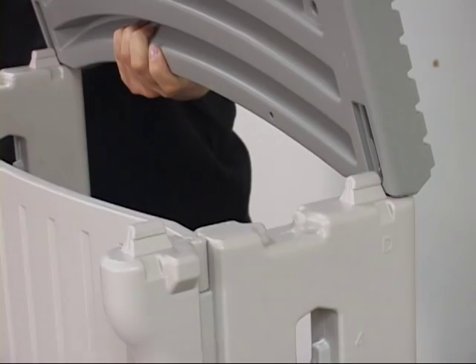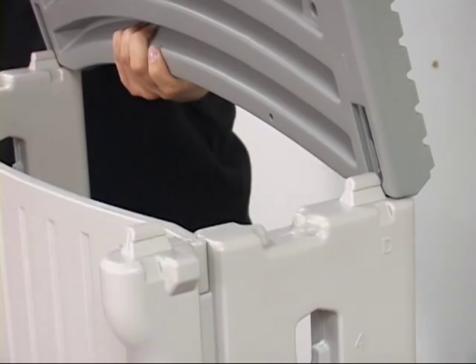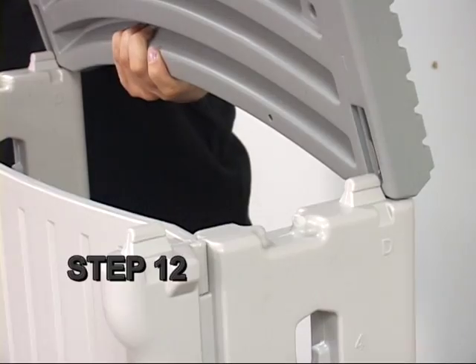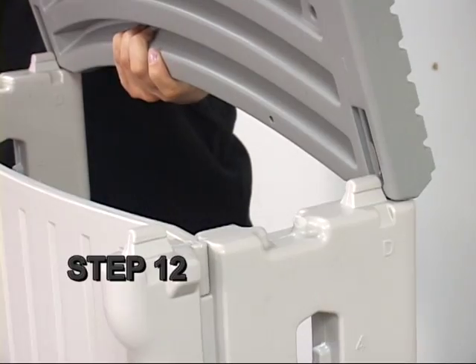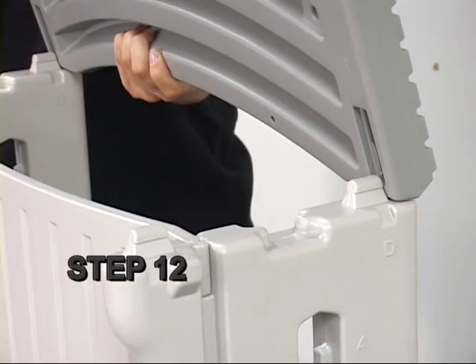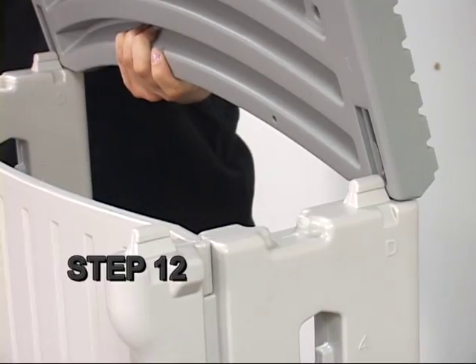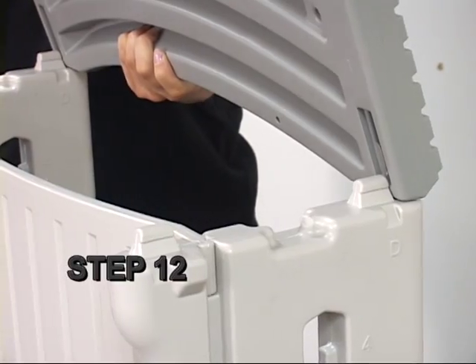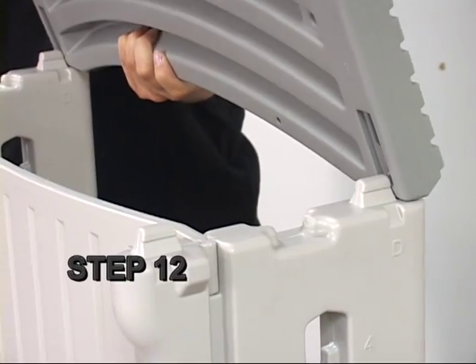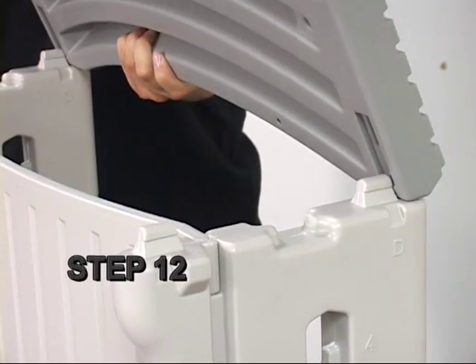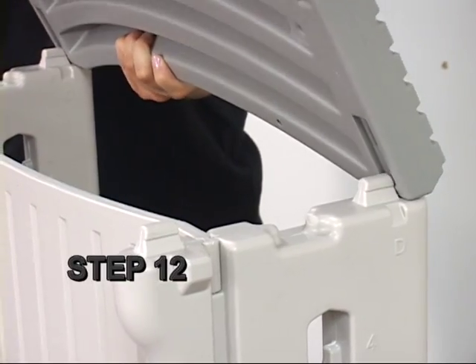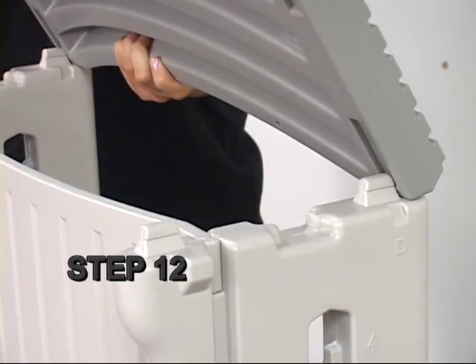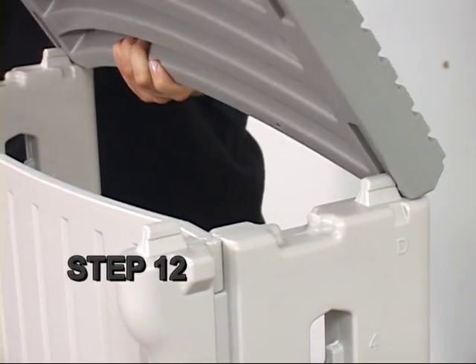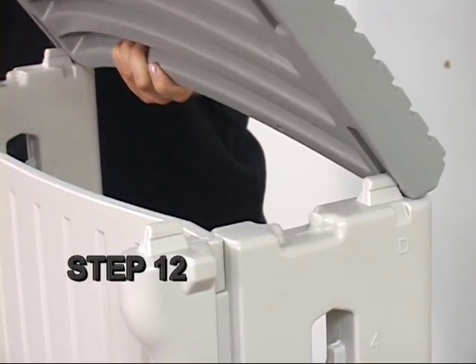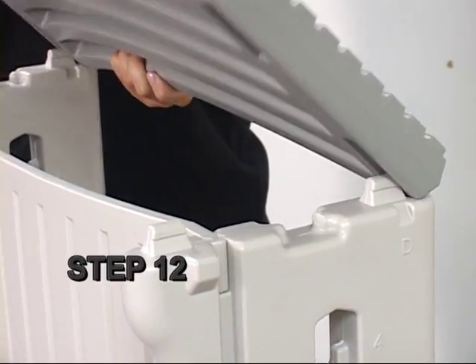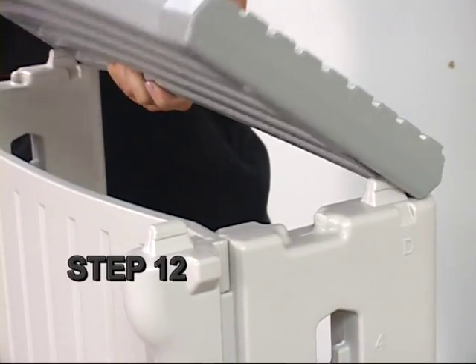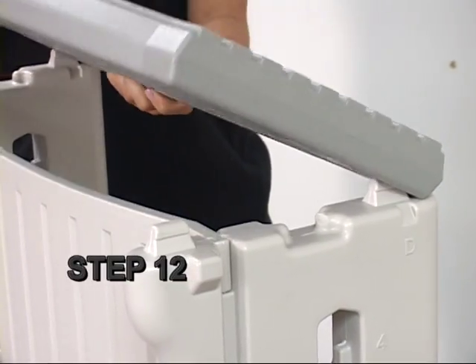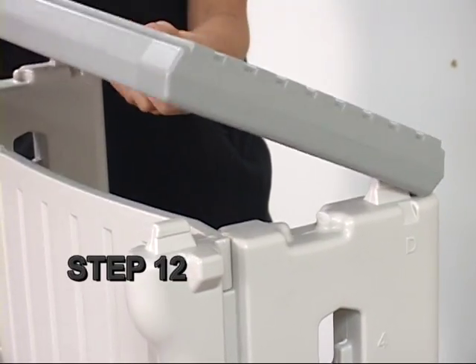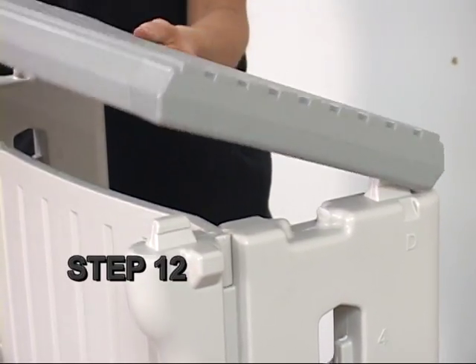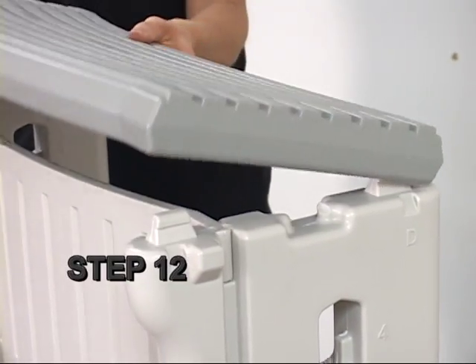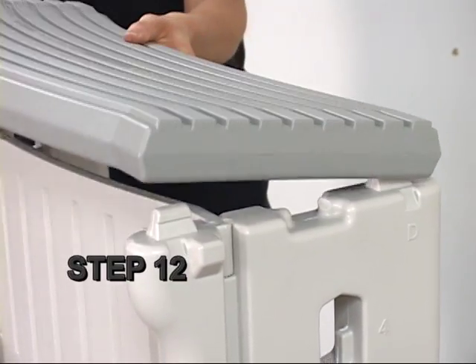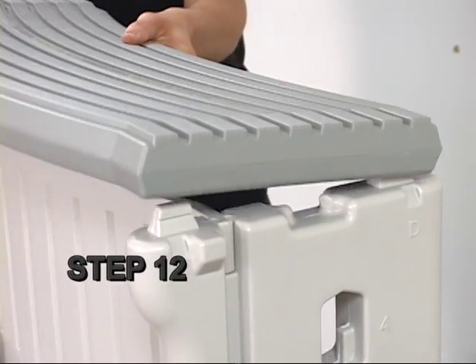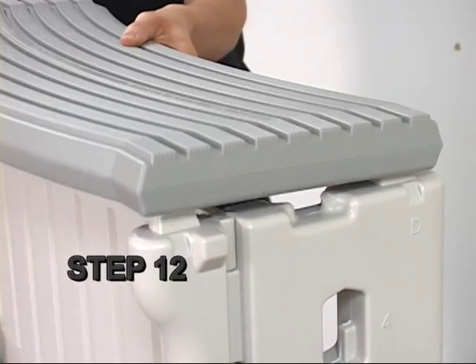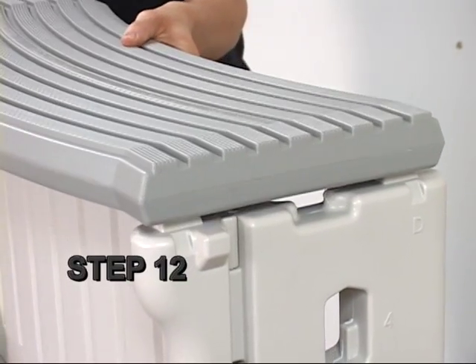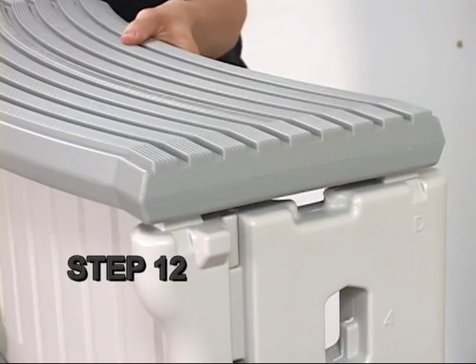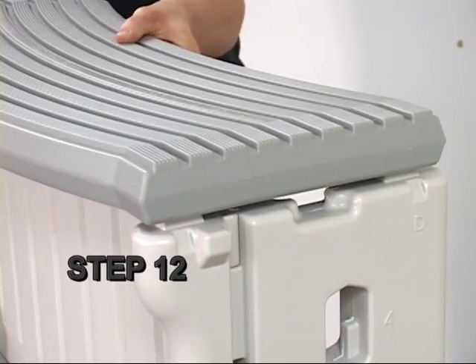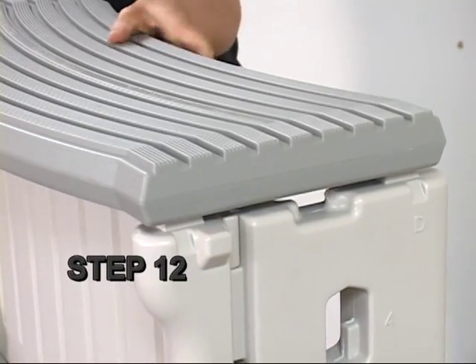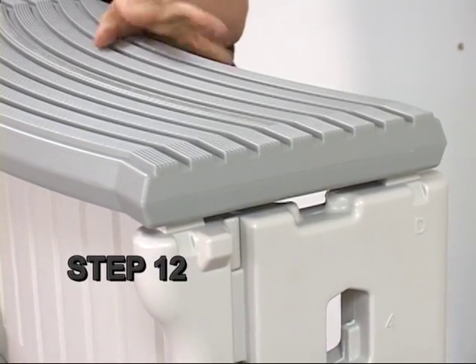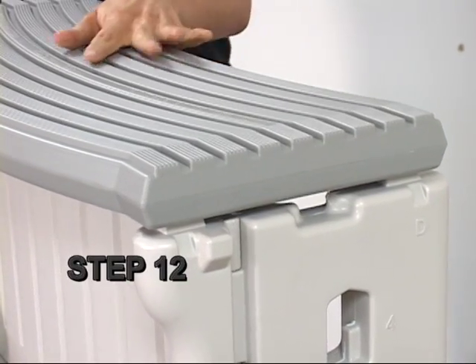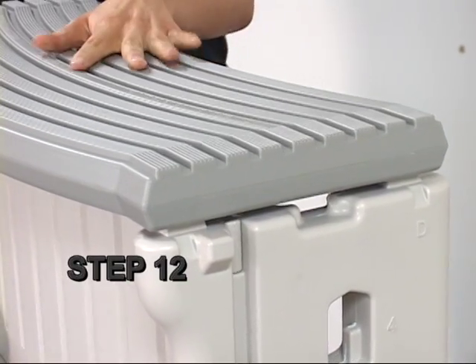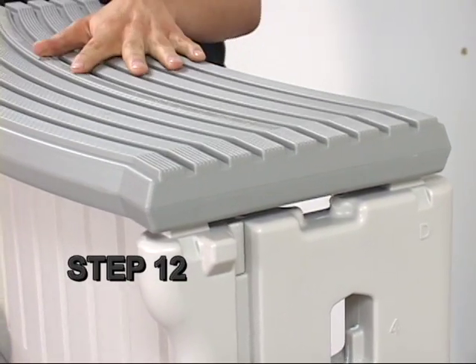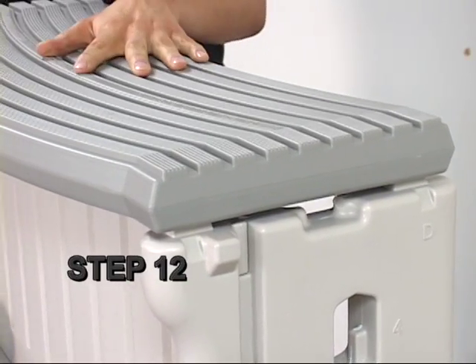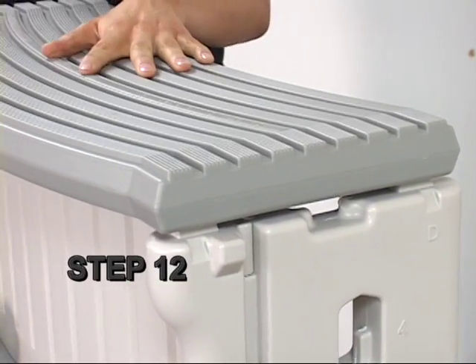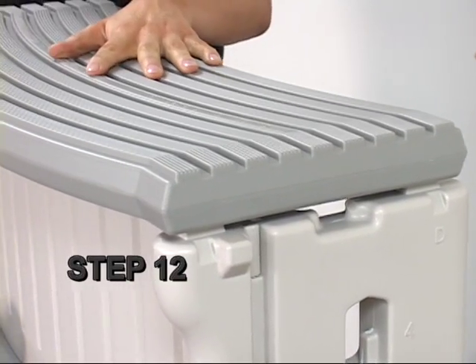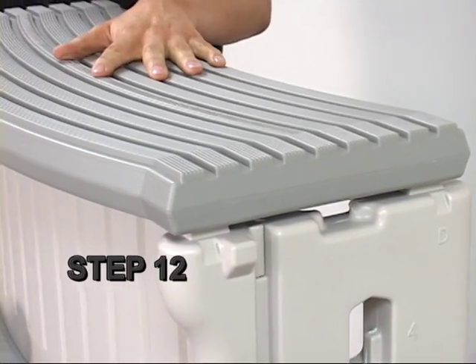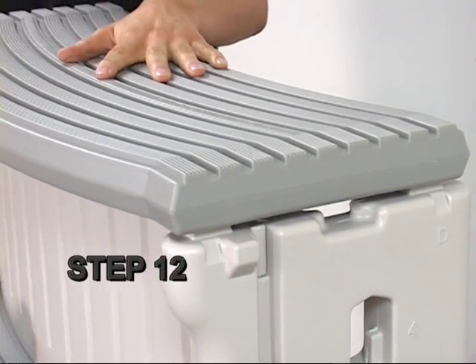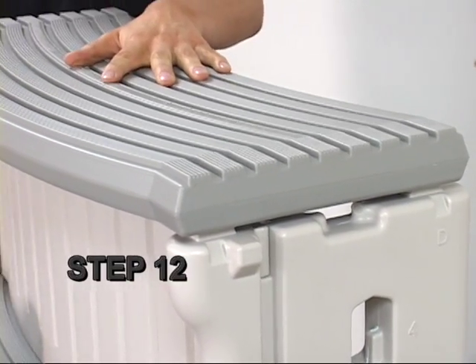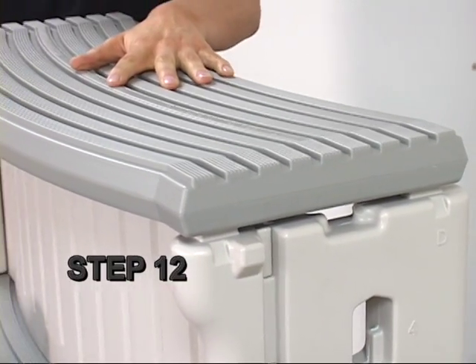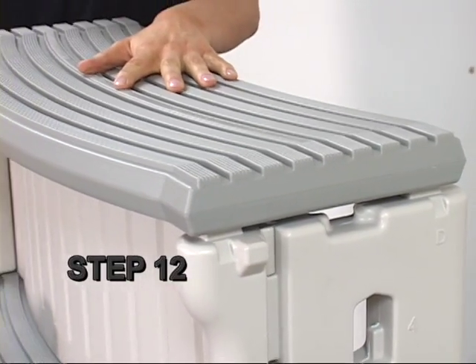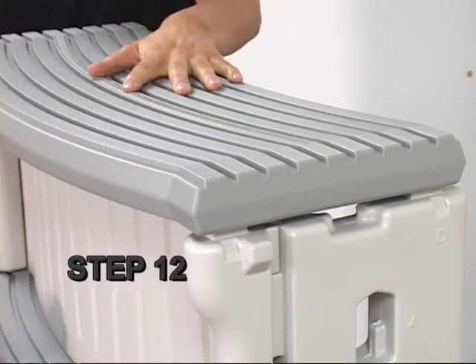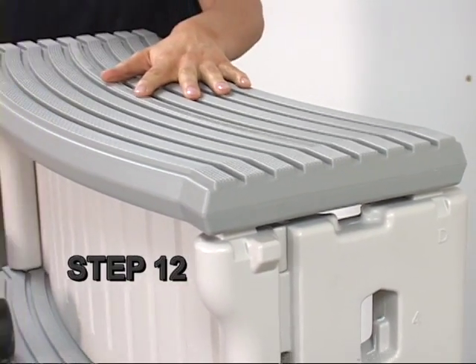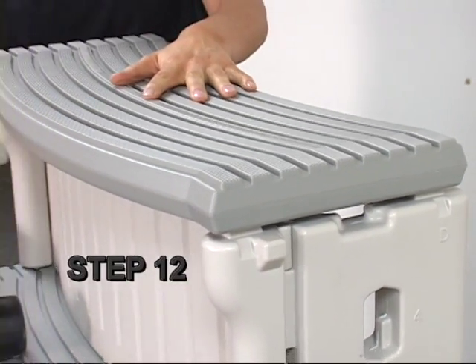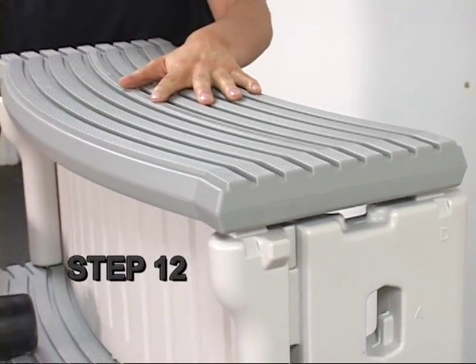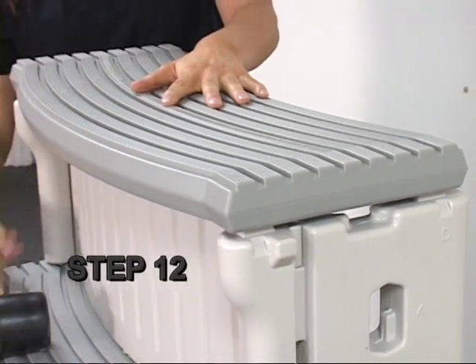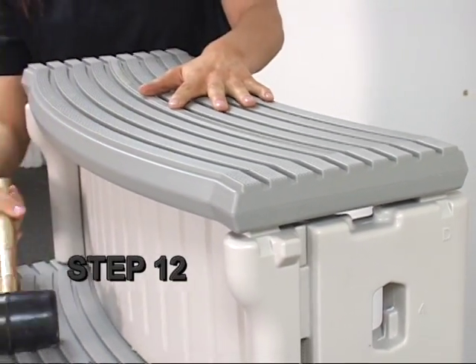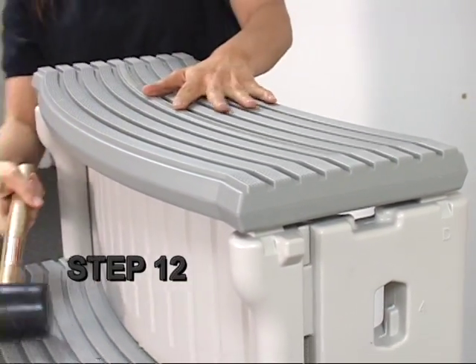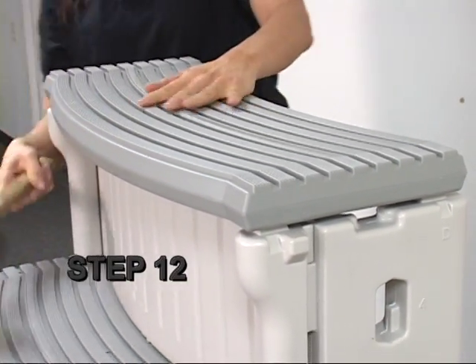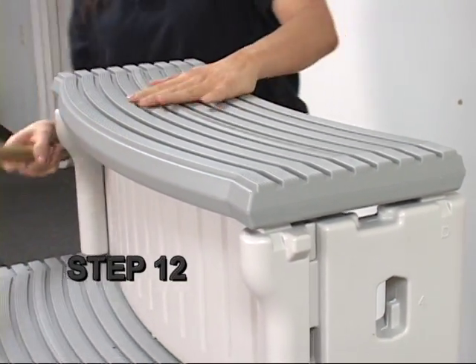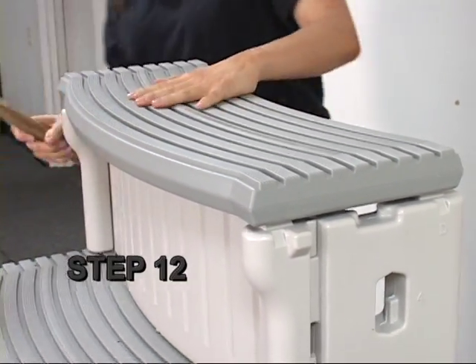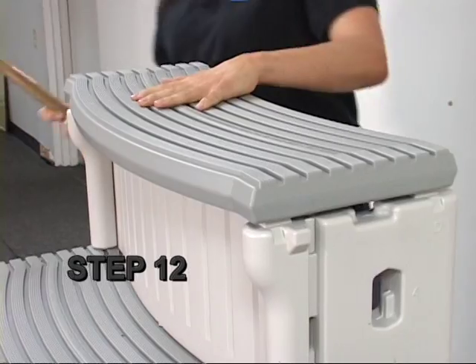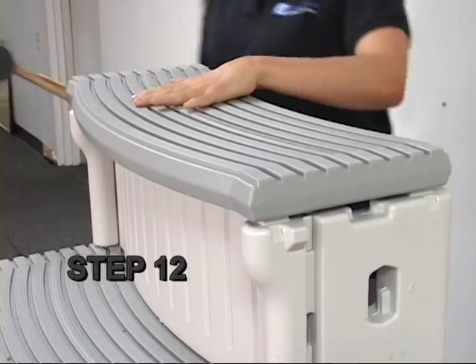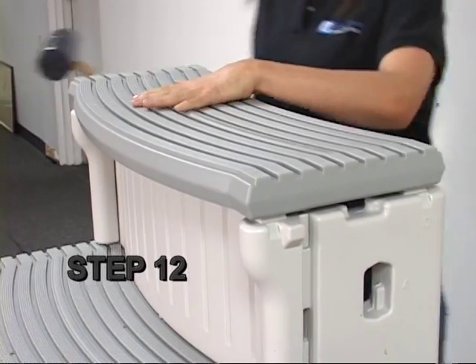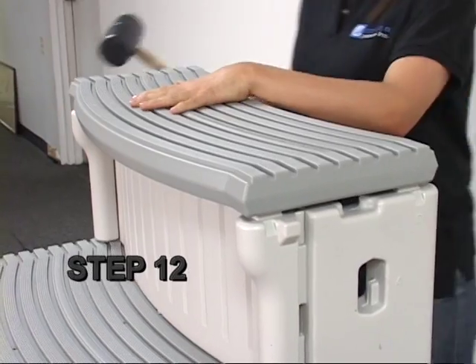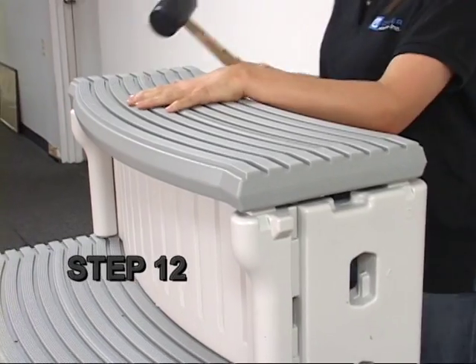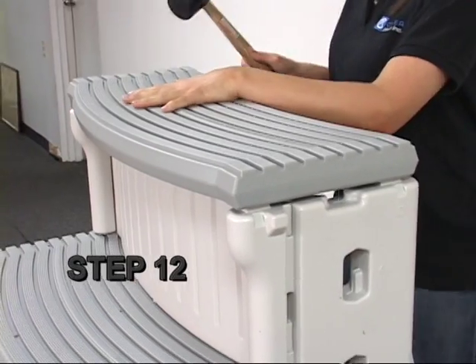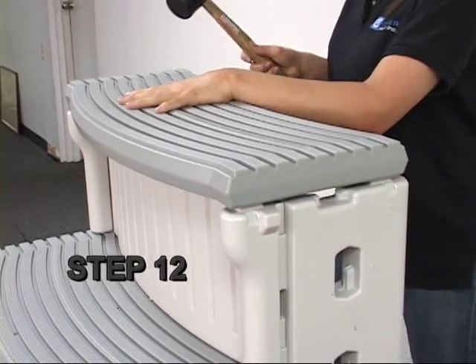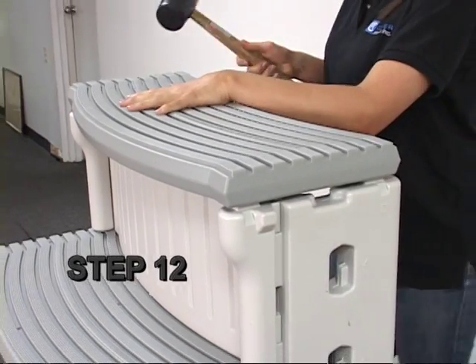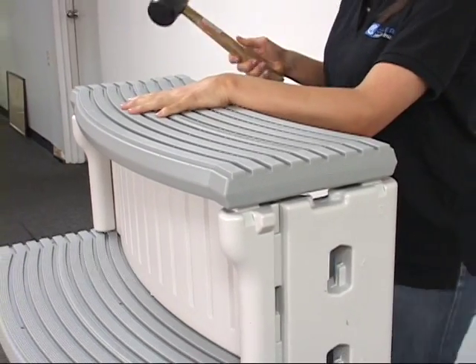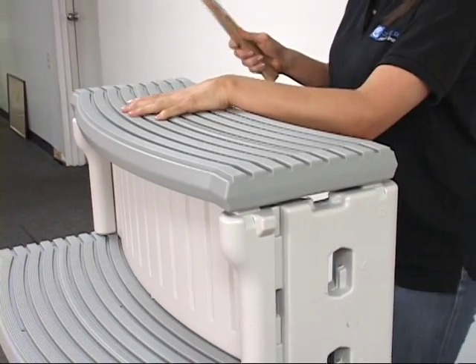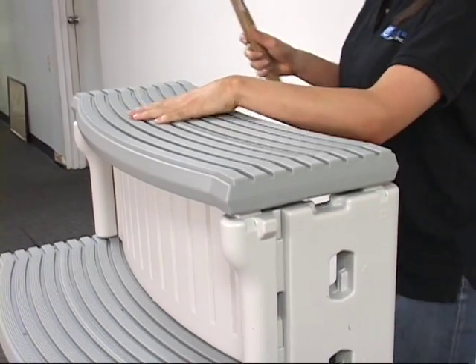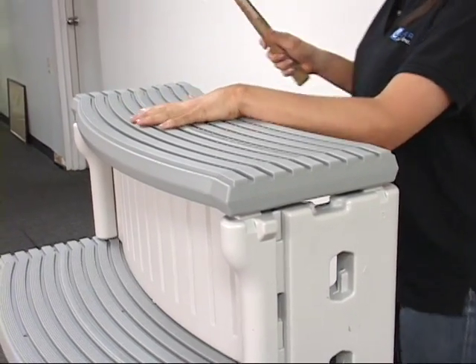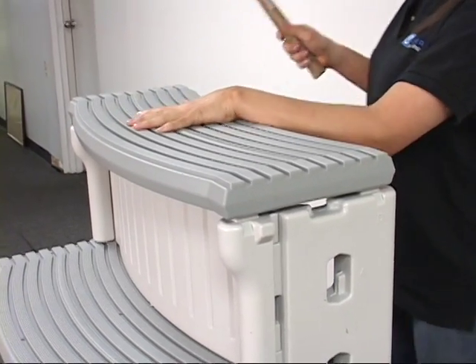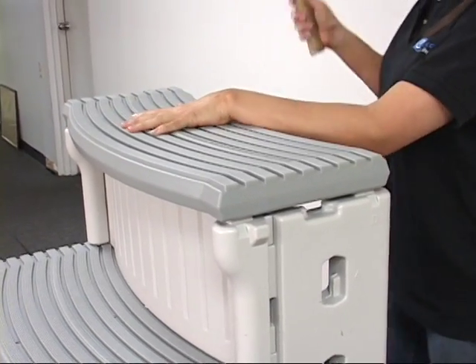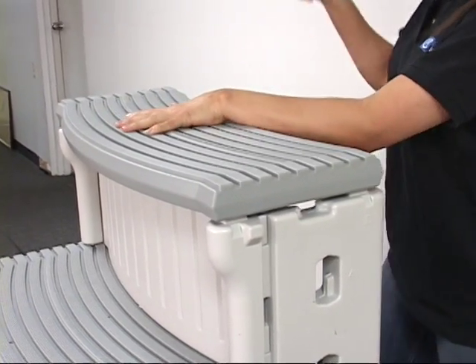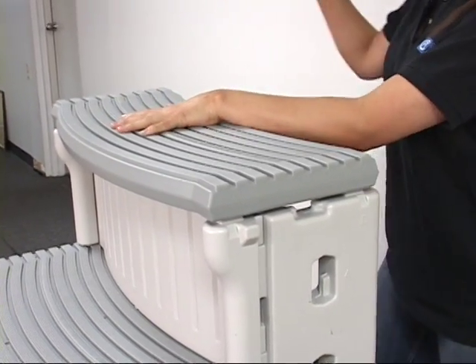Step 12. The fourth tread install is a little different. Place the tread over the four tabs and tap down until seated.